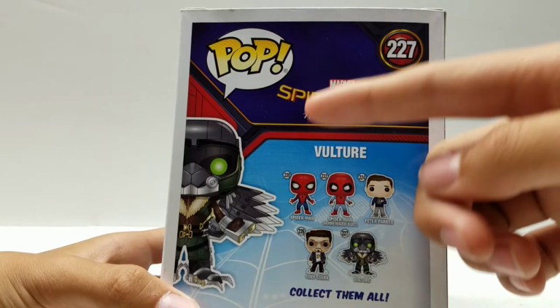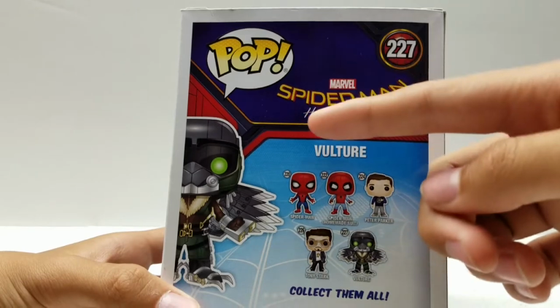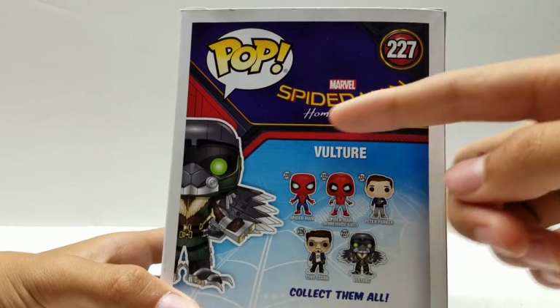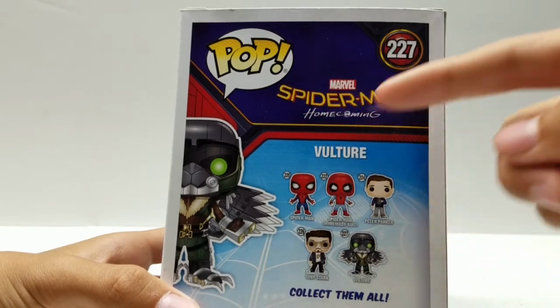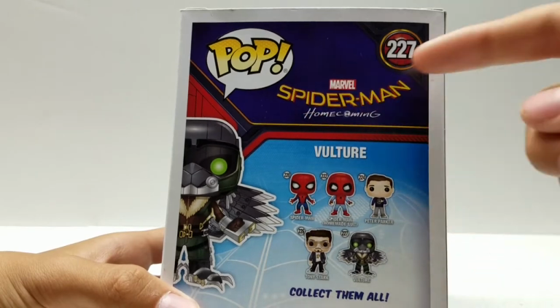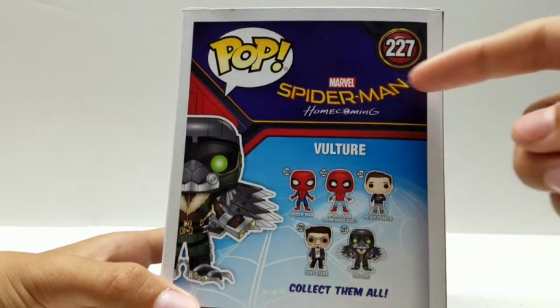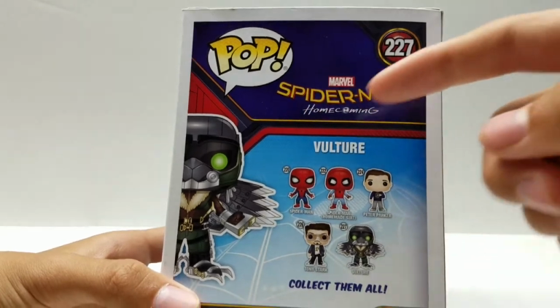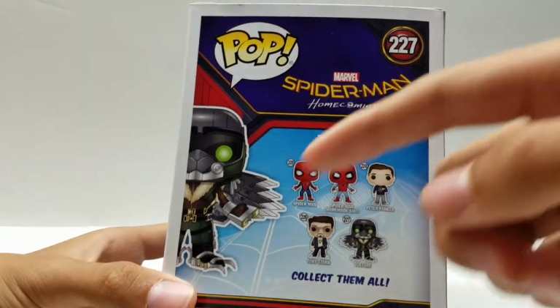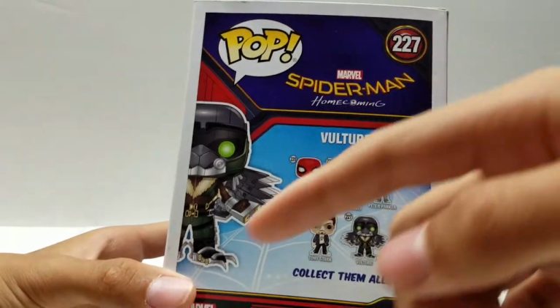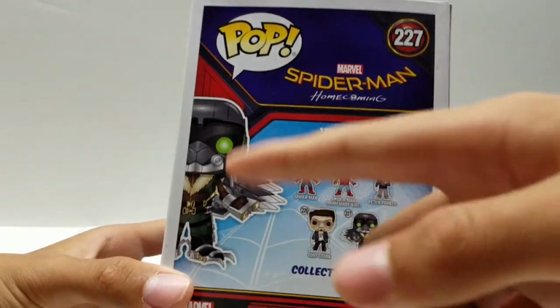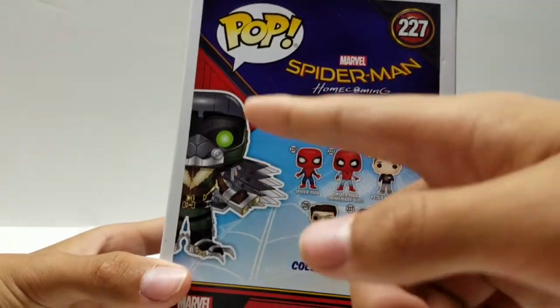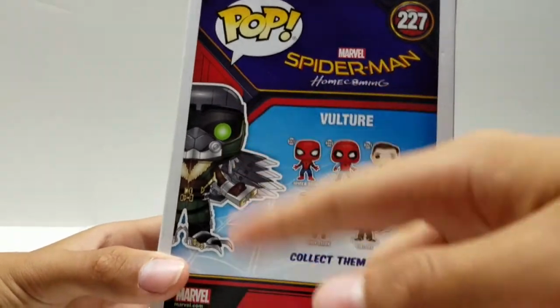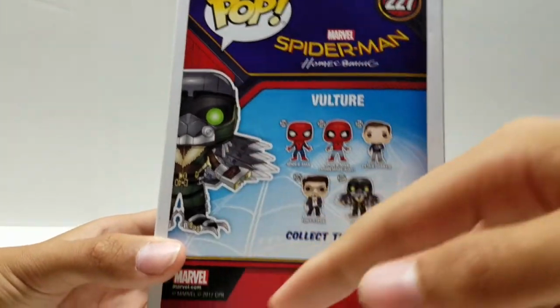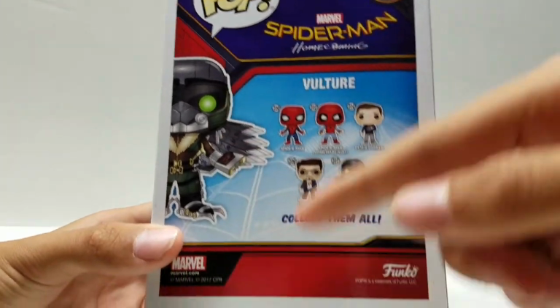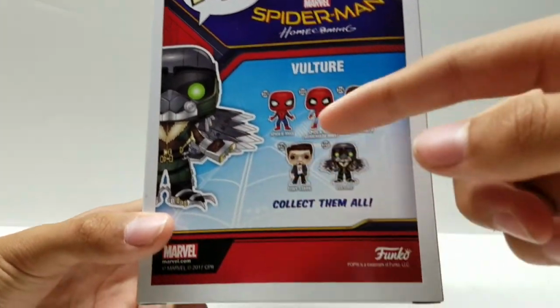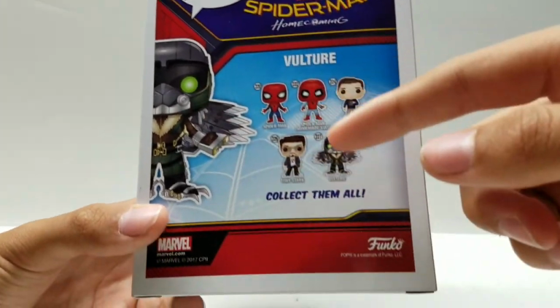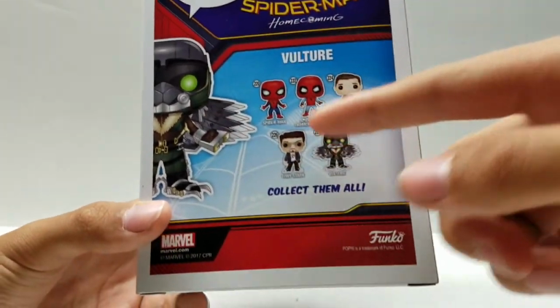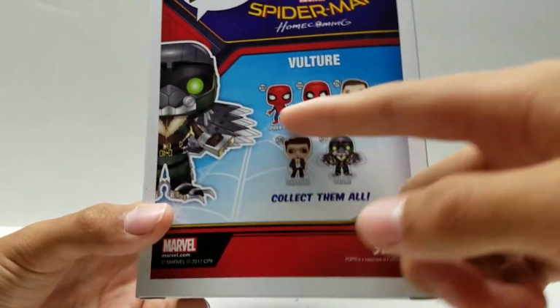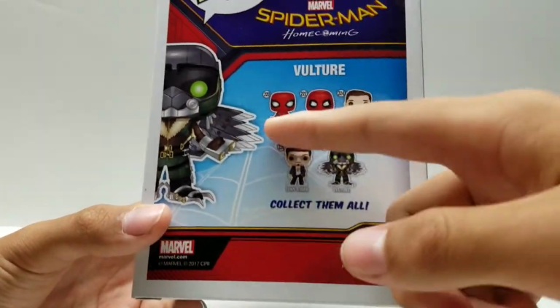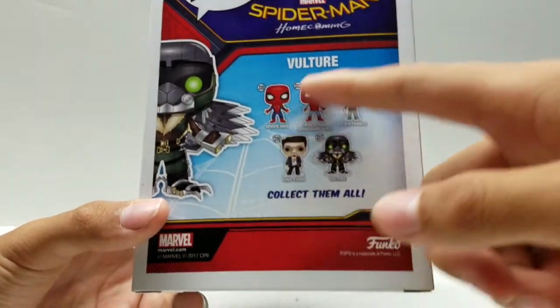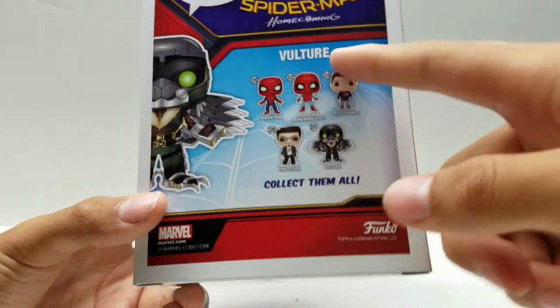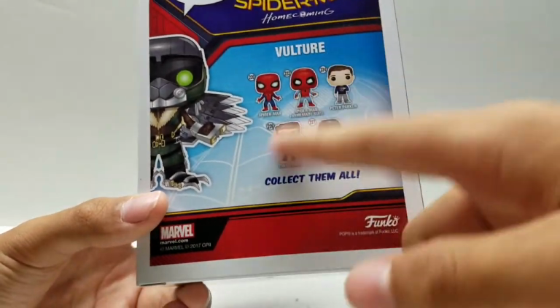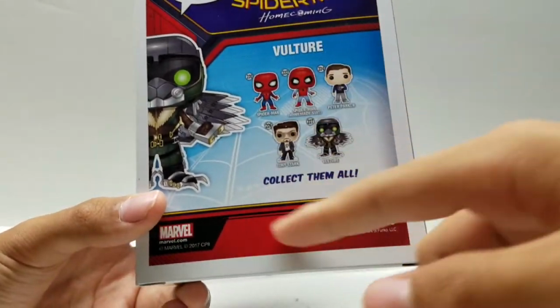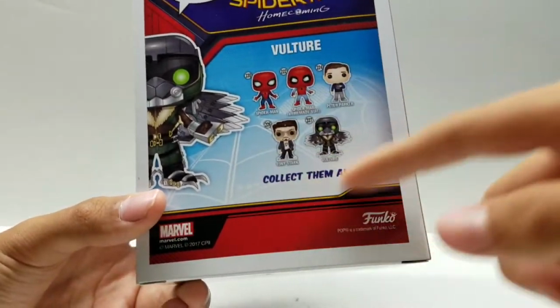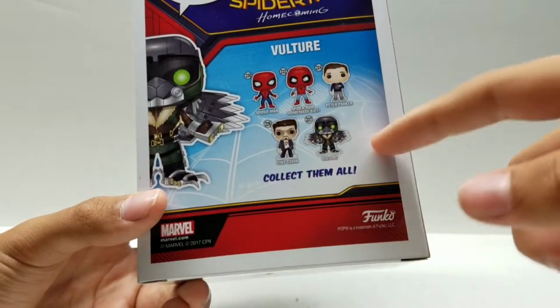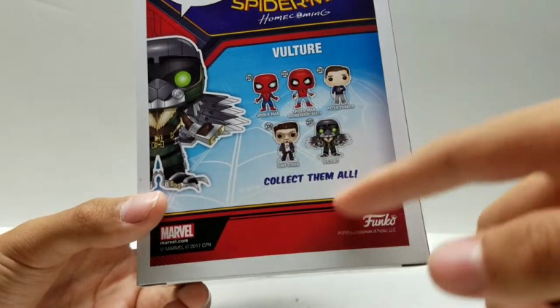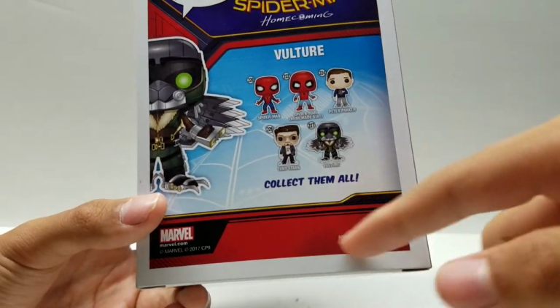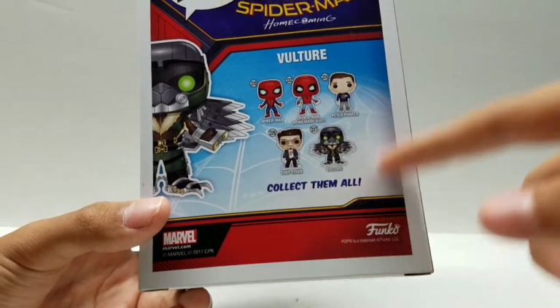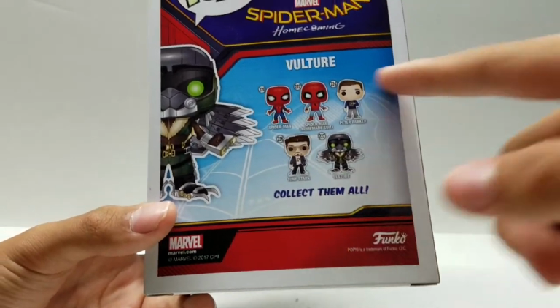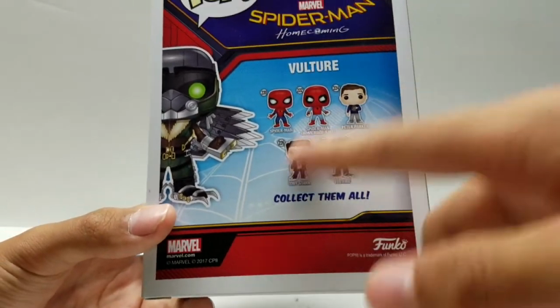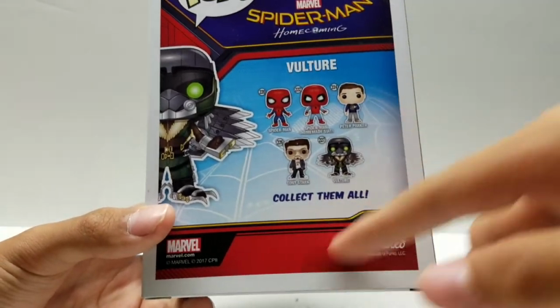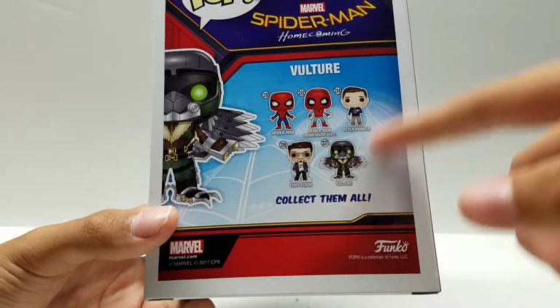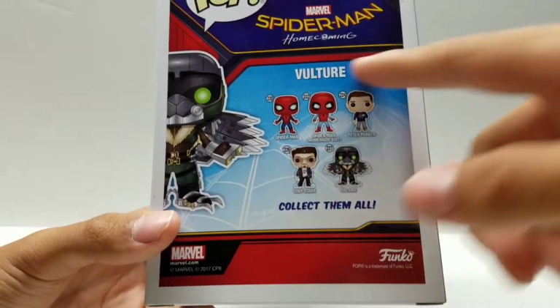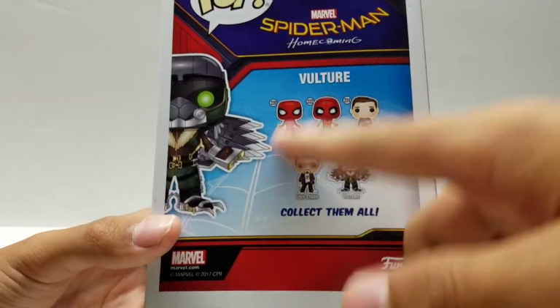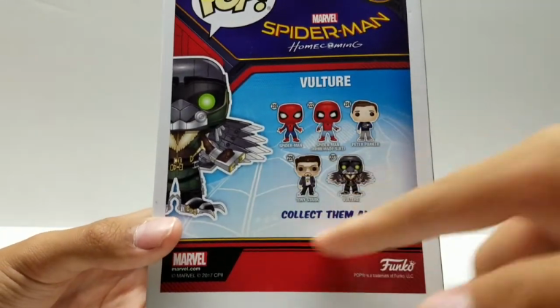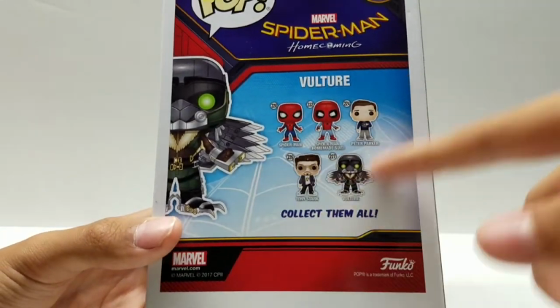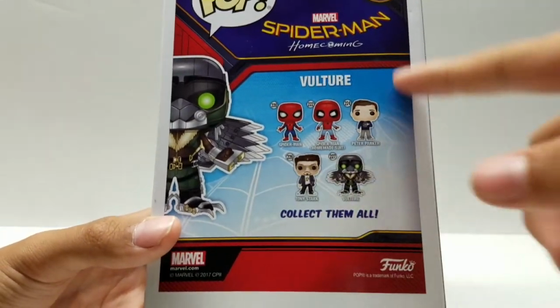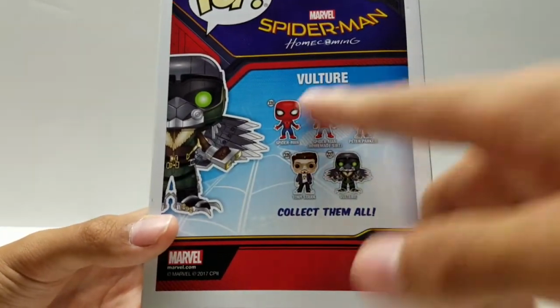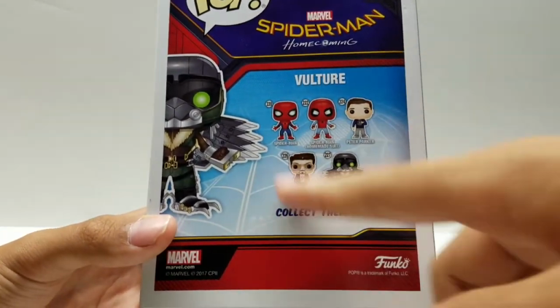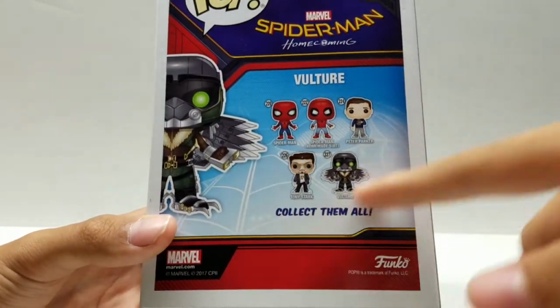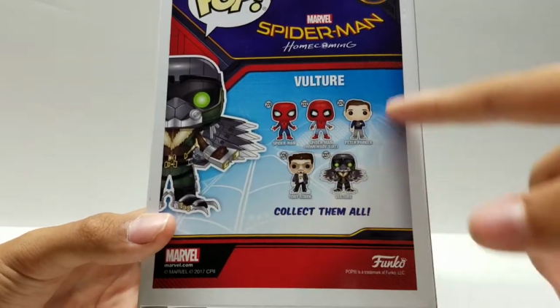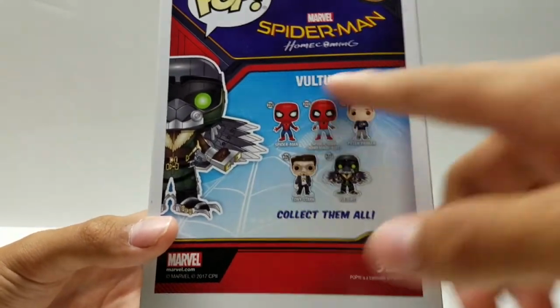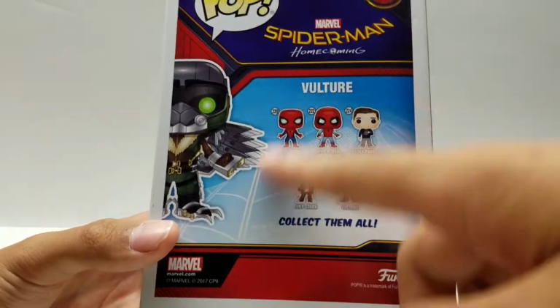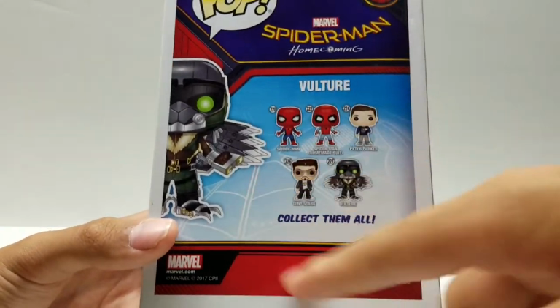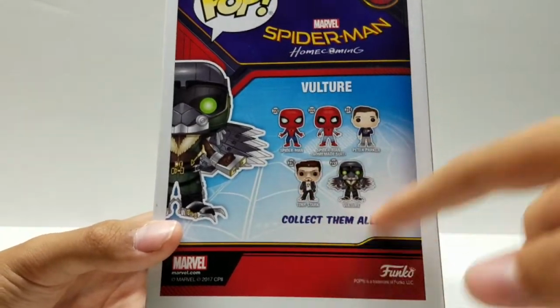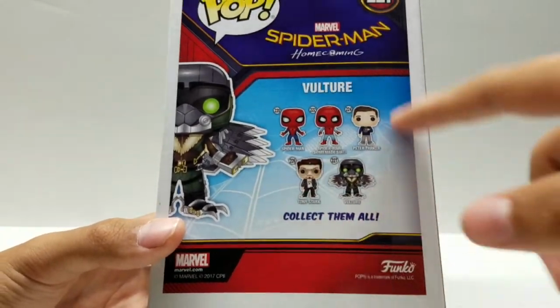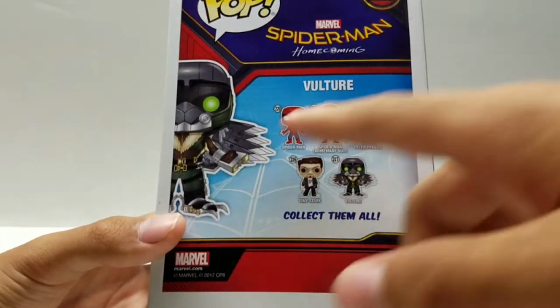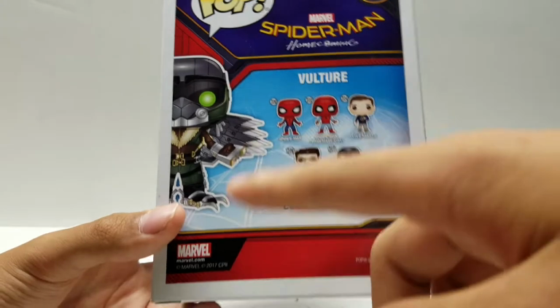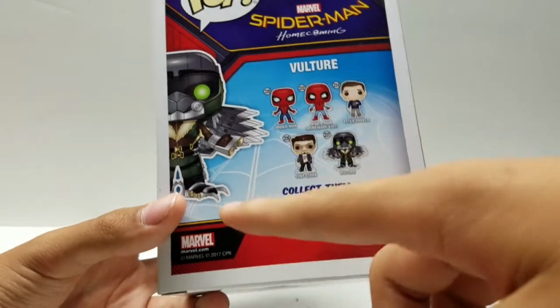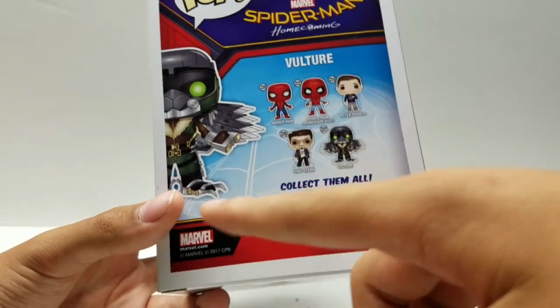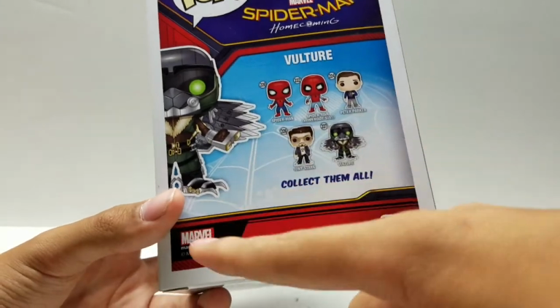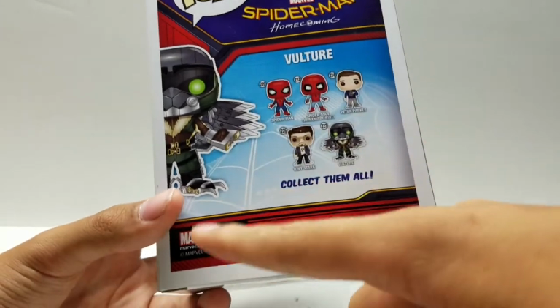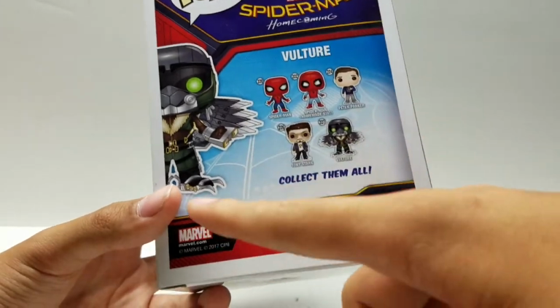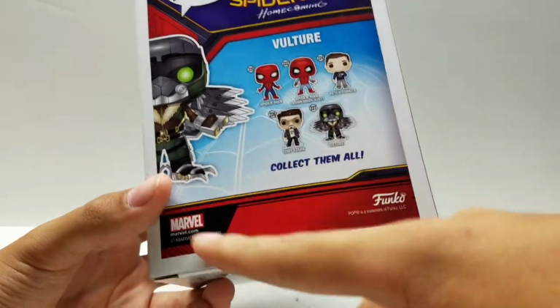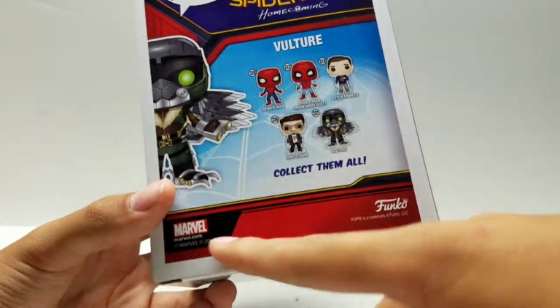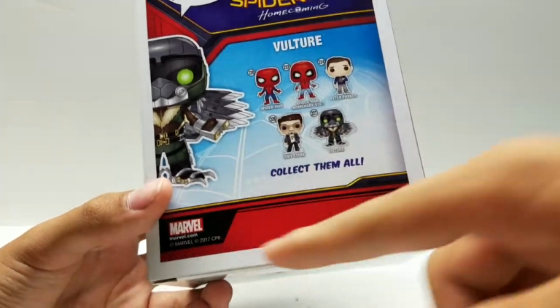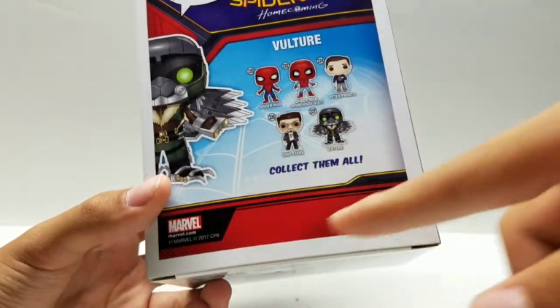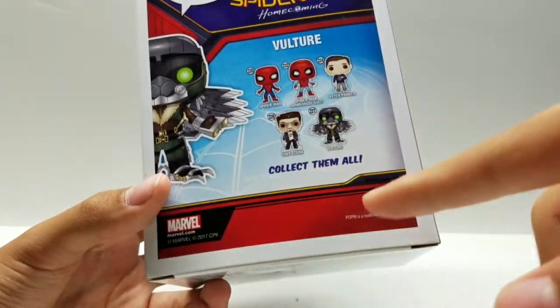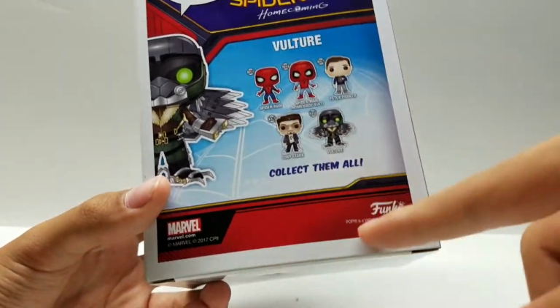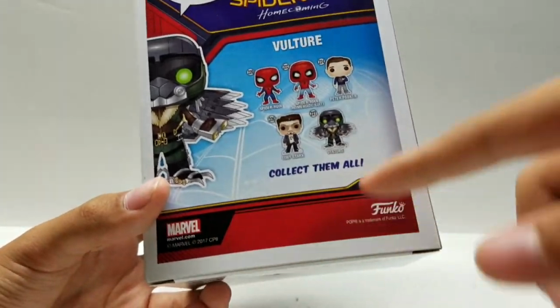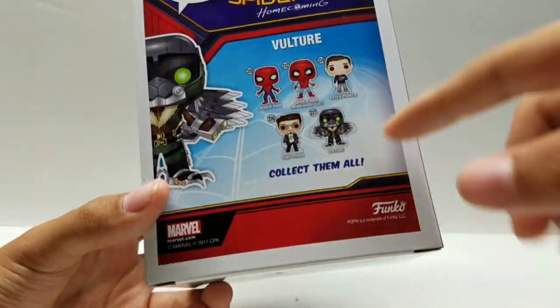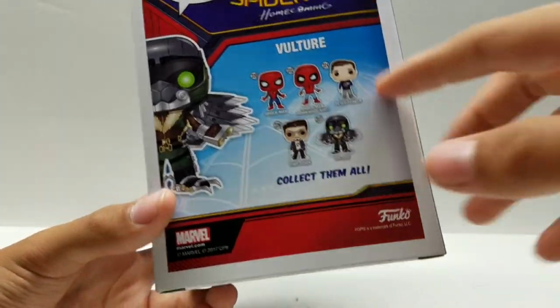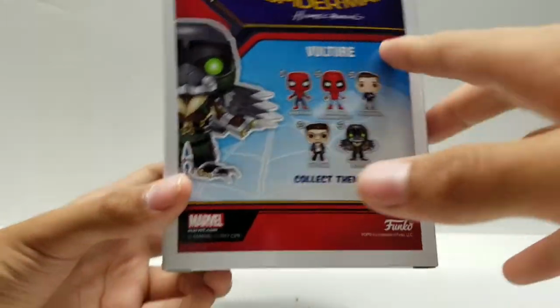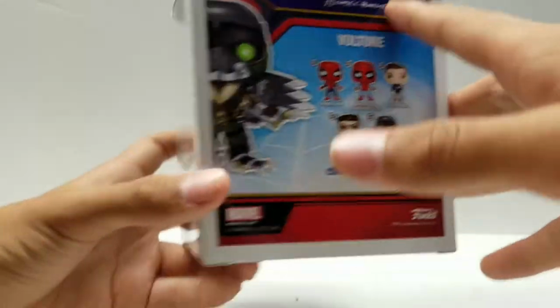Spider-Man Homecoming 227, Vulture — the entire Spider-Man Homecoming wave, which I am going to be doing reviews for all of them. I have Marvel and Funko.